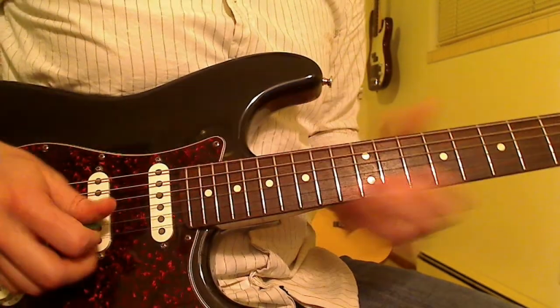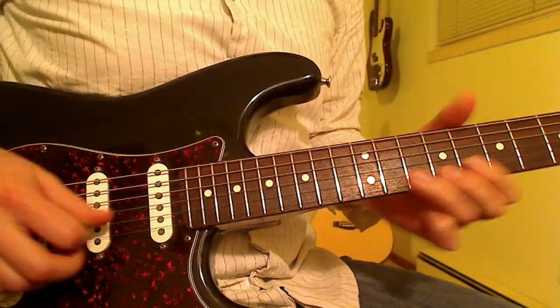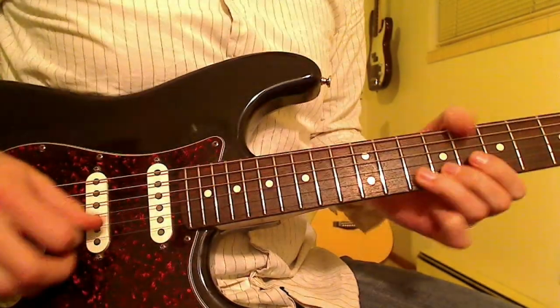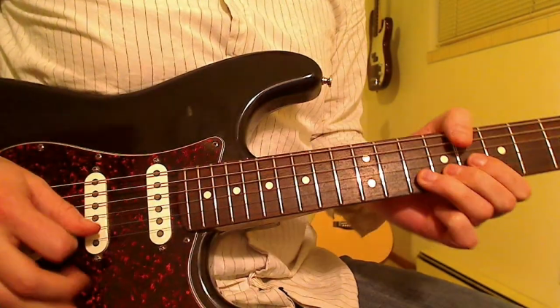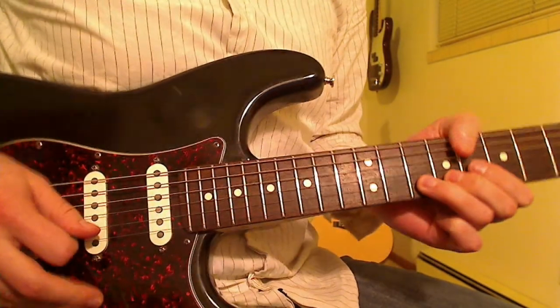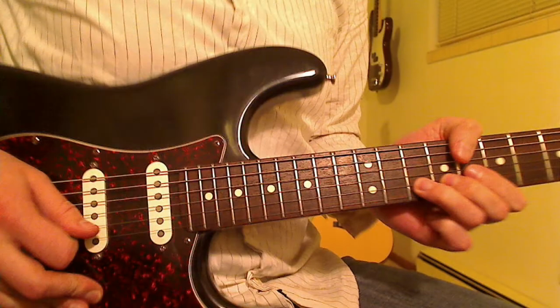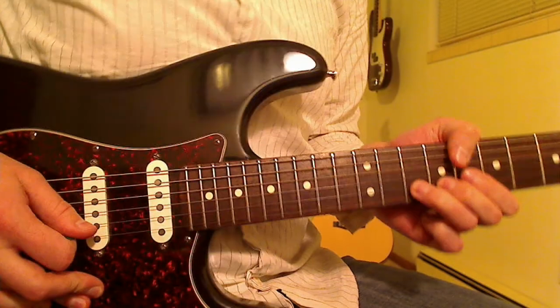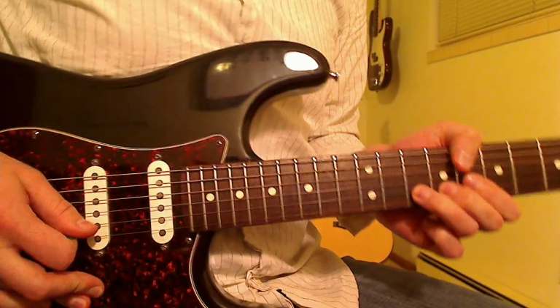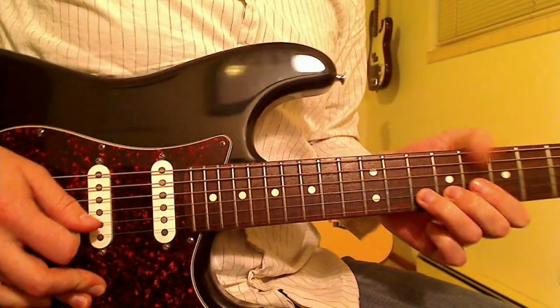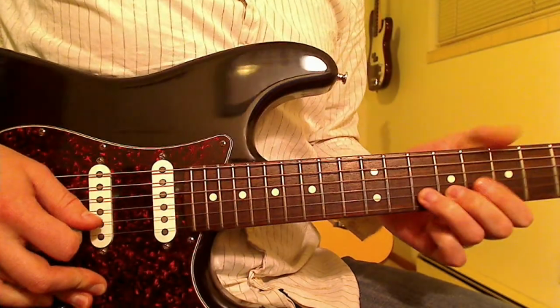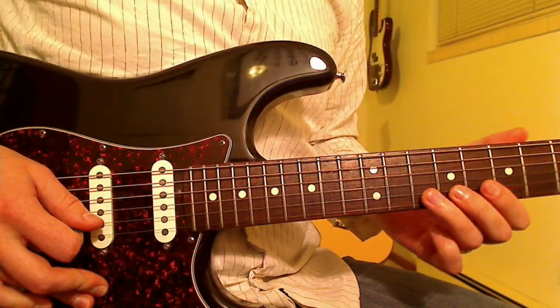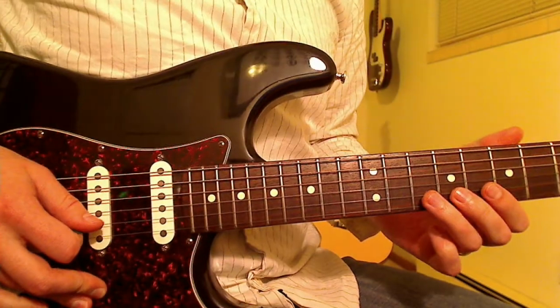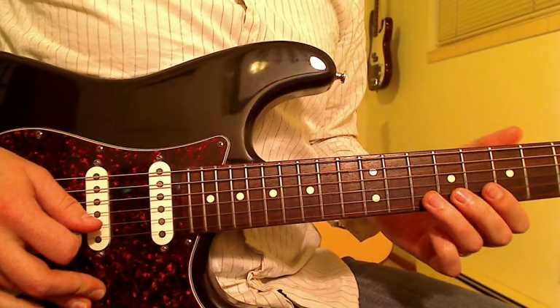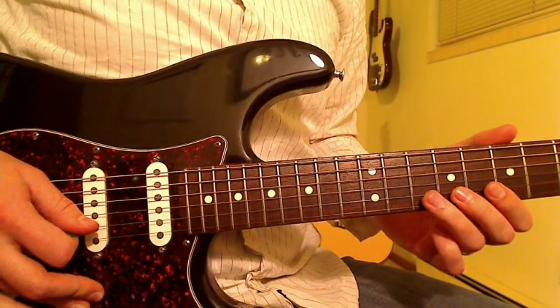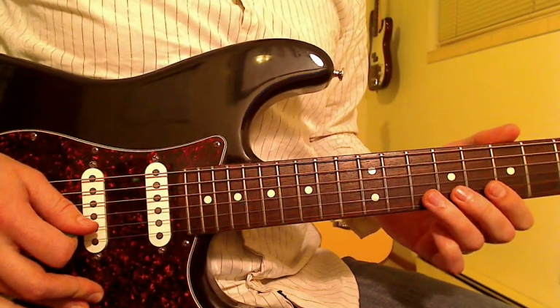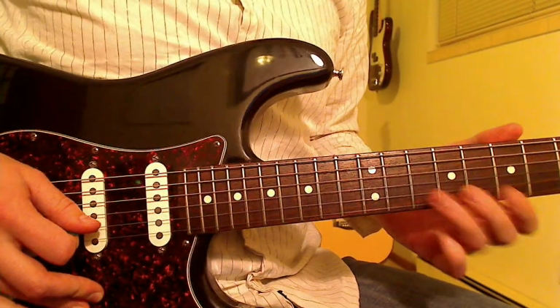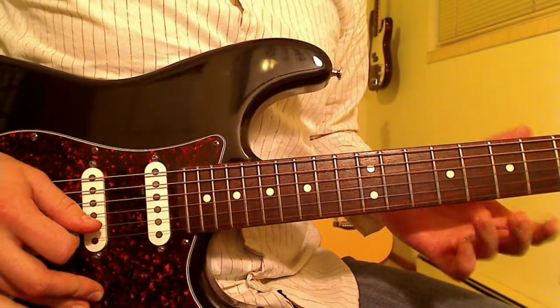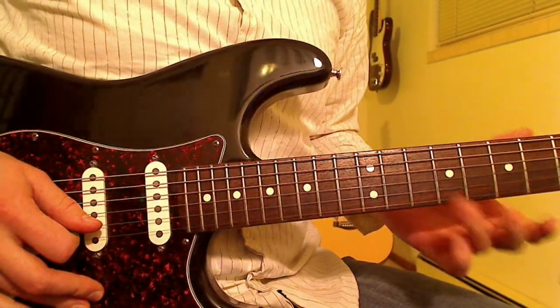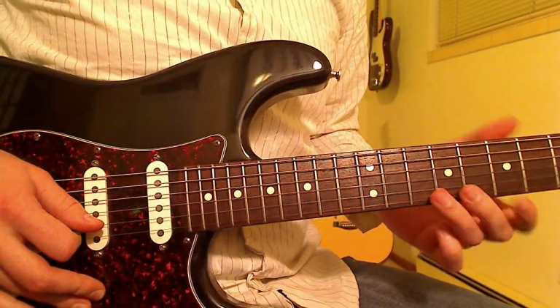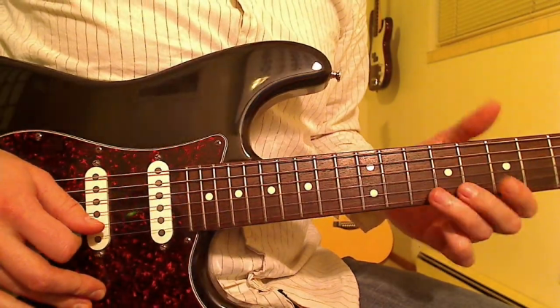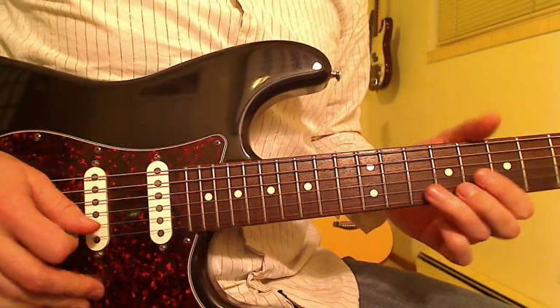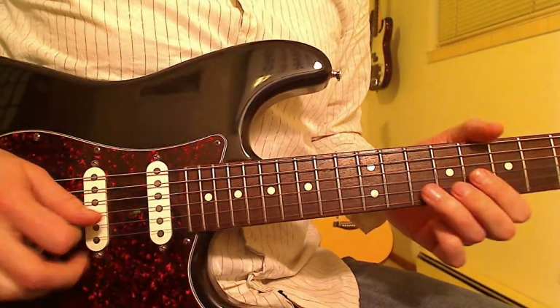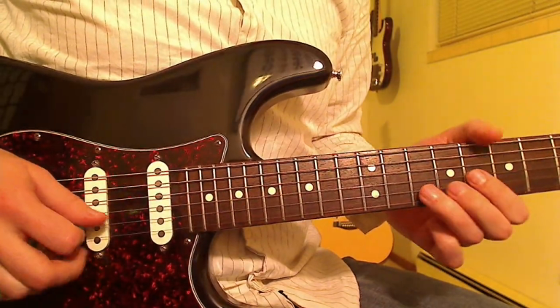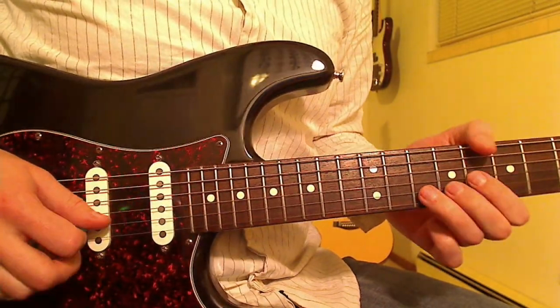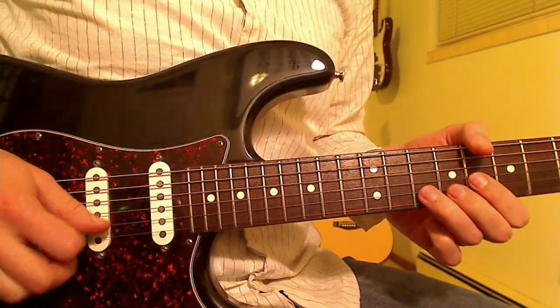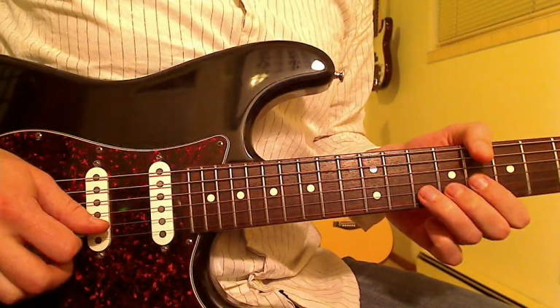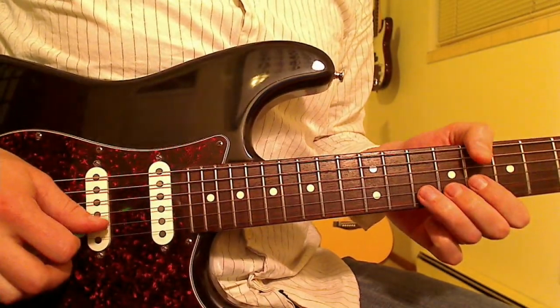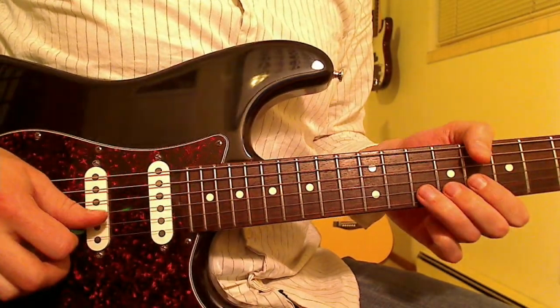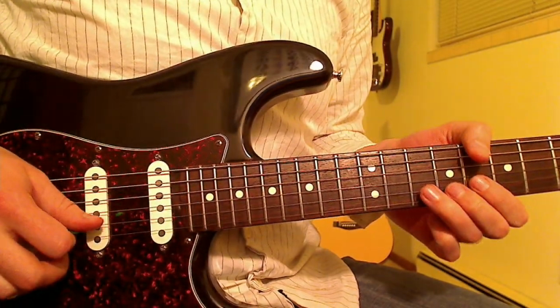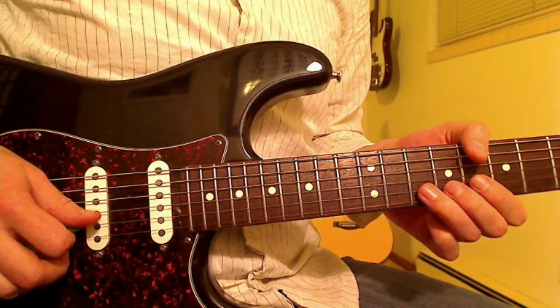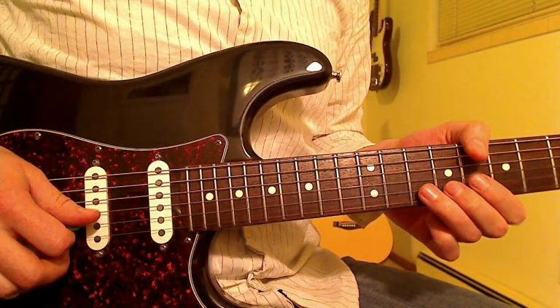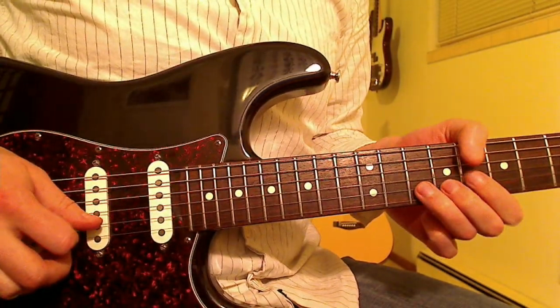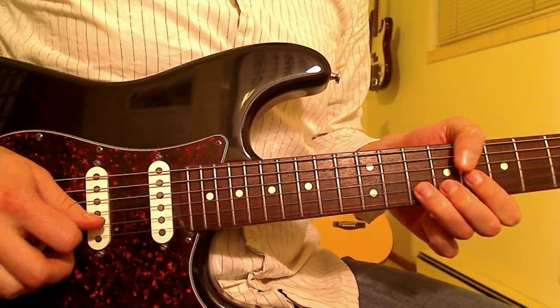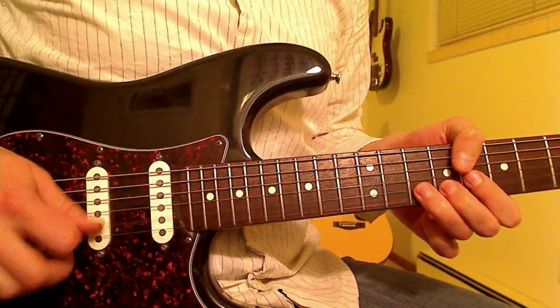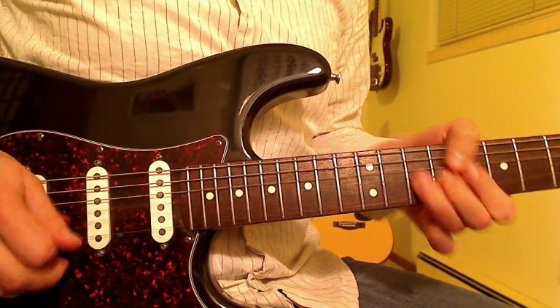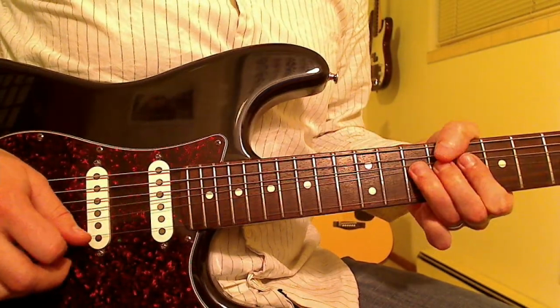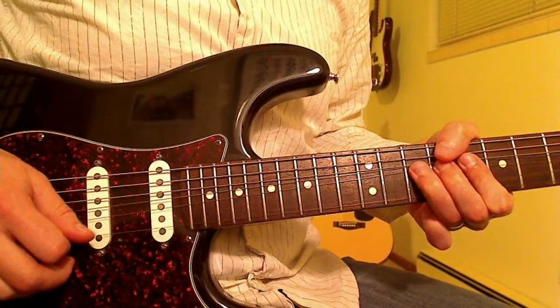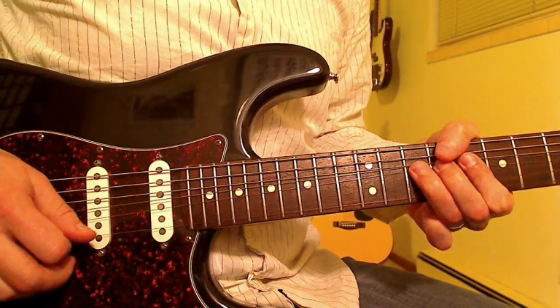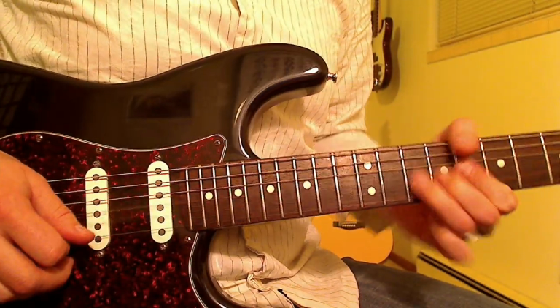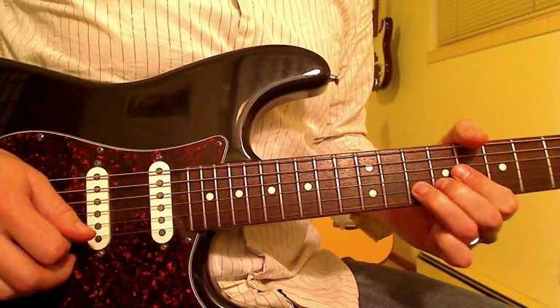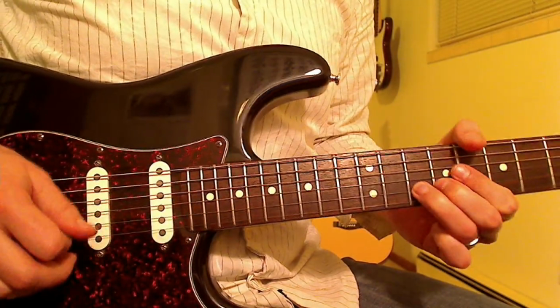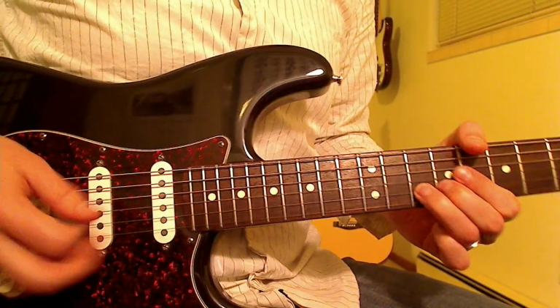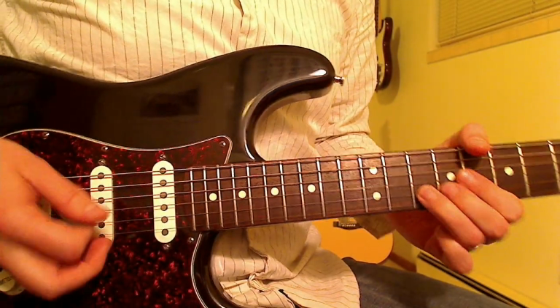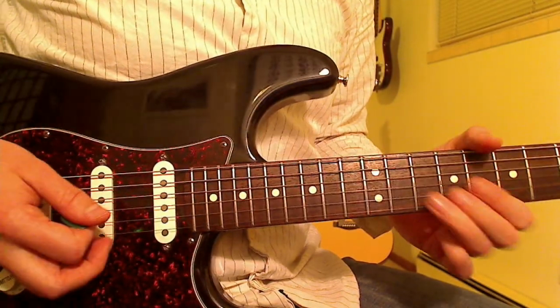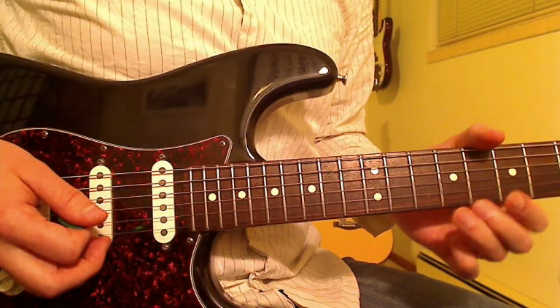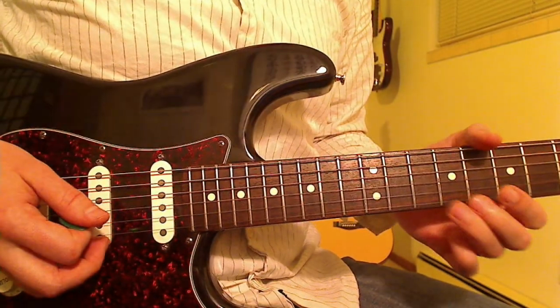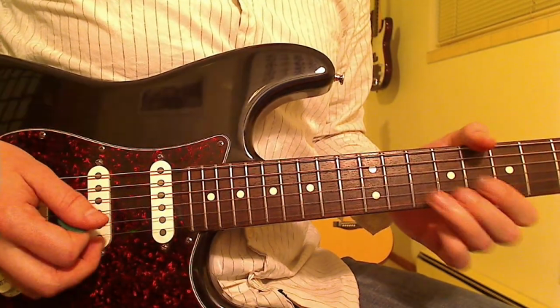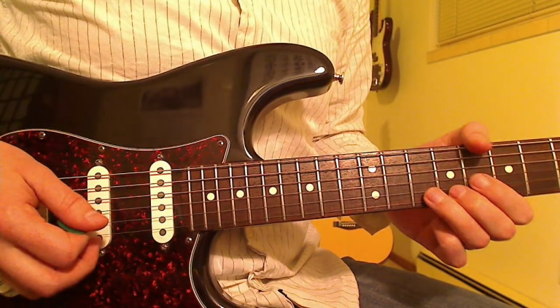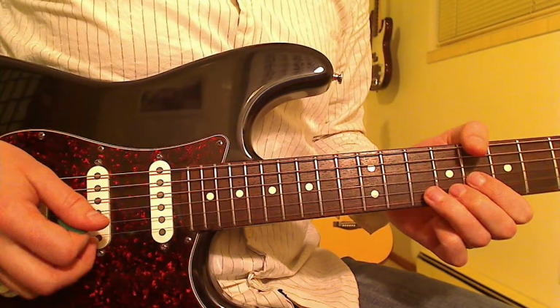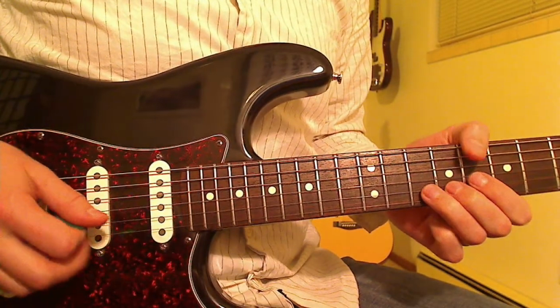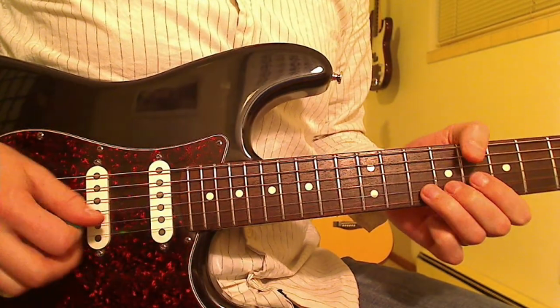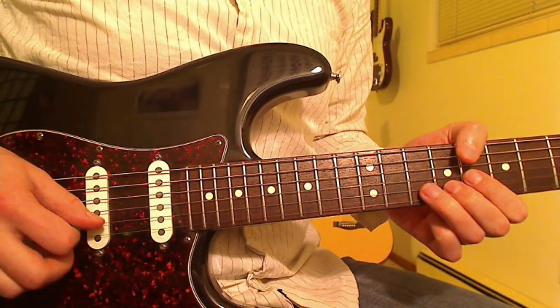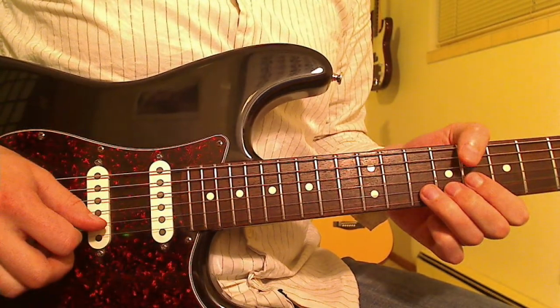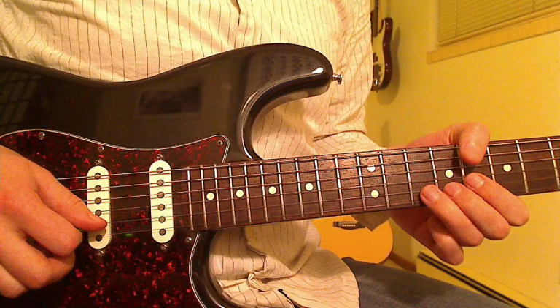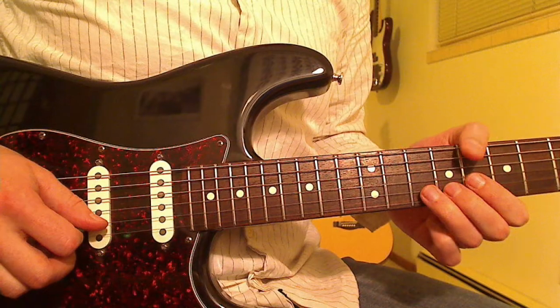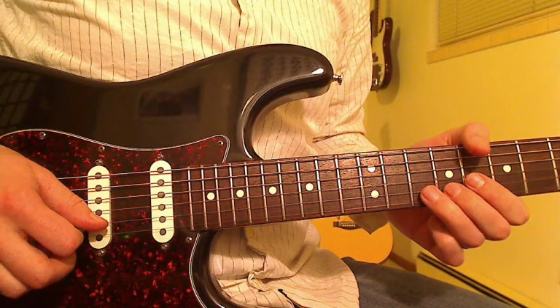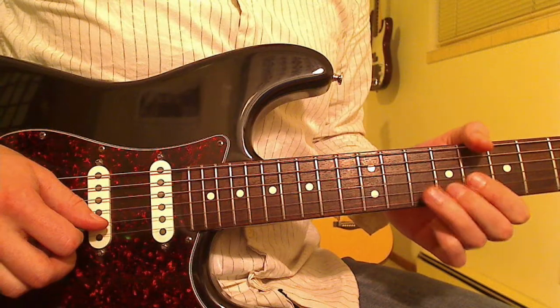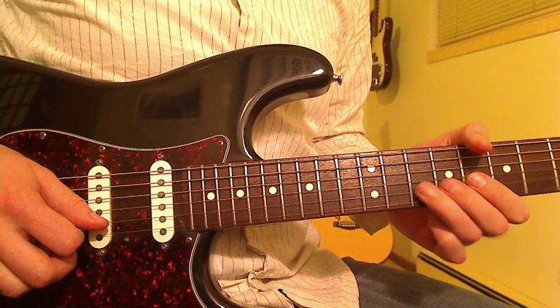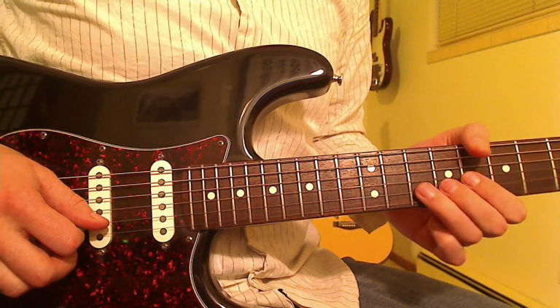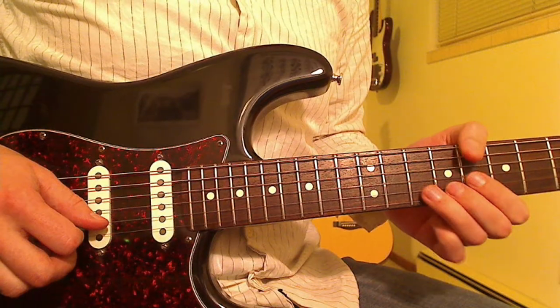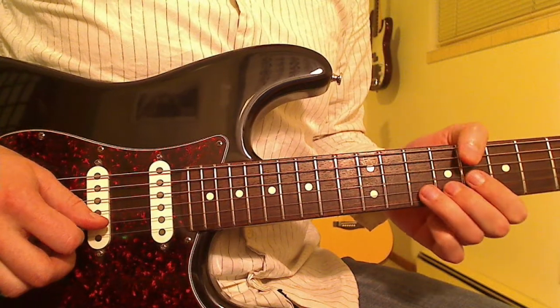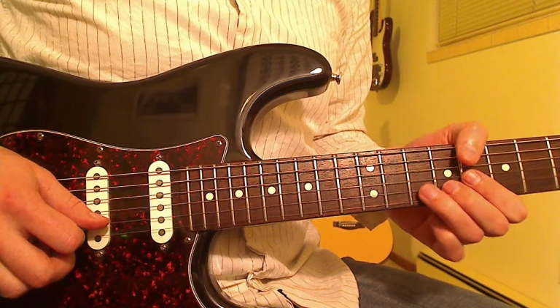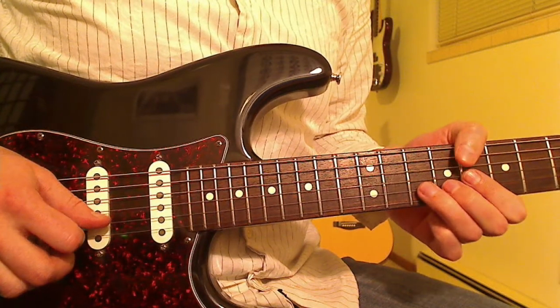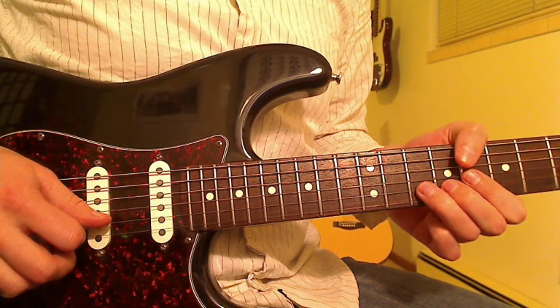So we're starting with a bend on the B string from the 10th fret. It's a bend and release — you go up and down.